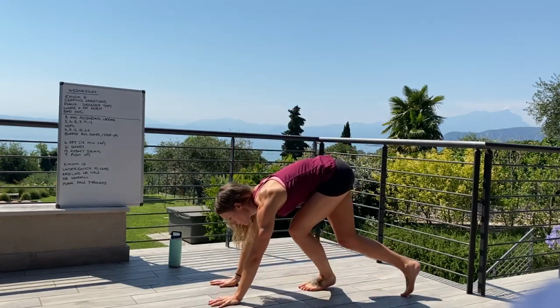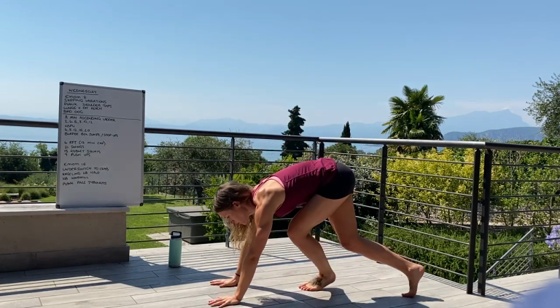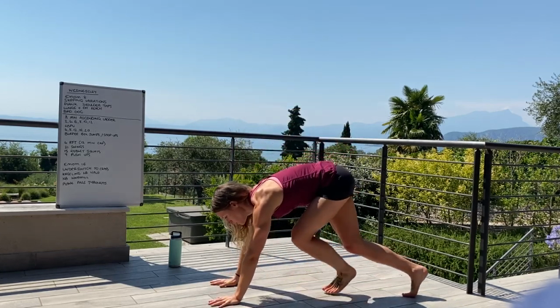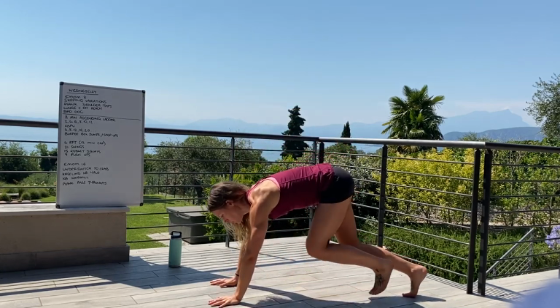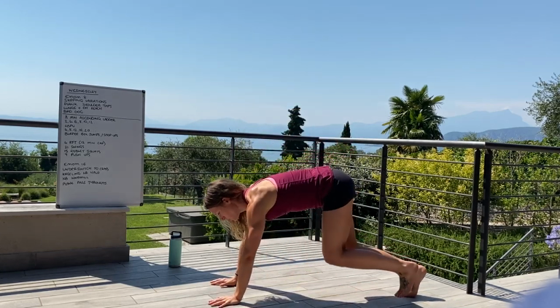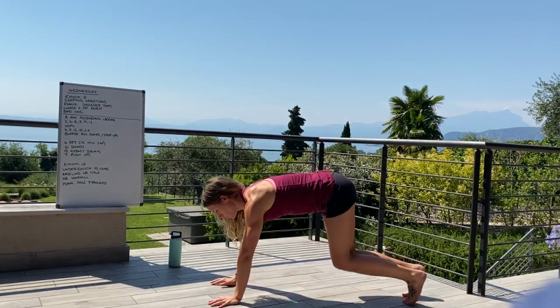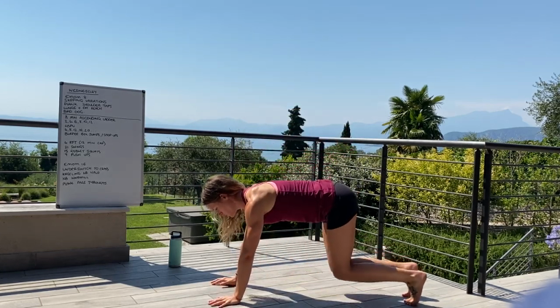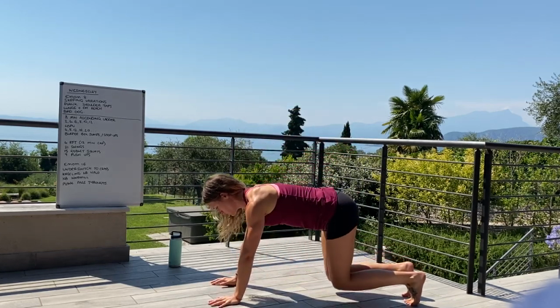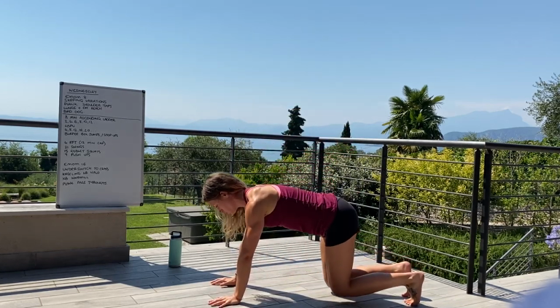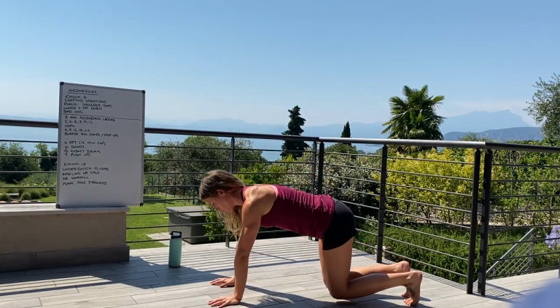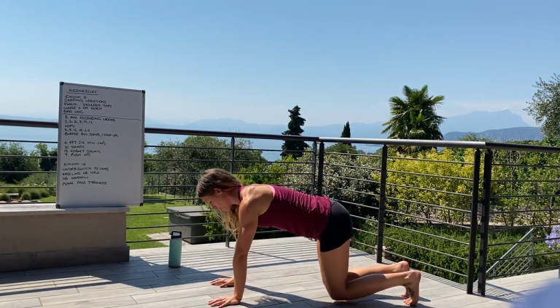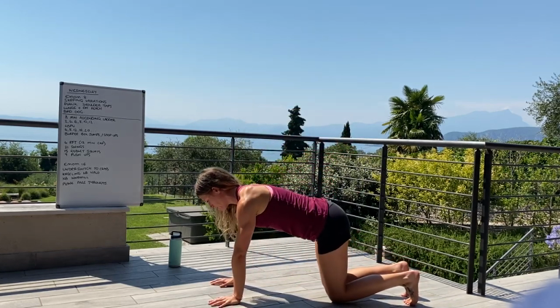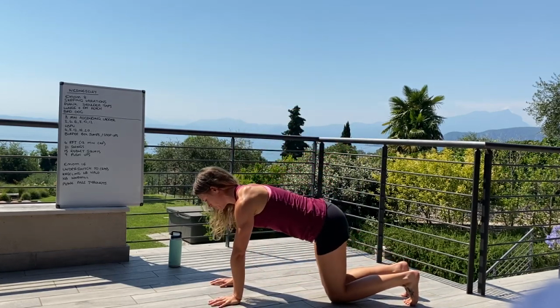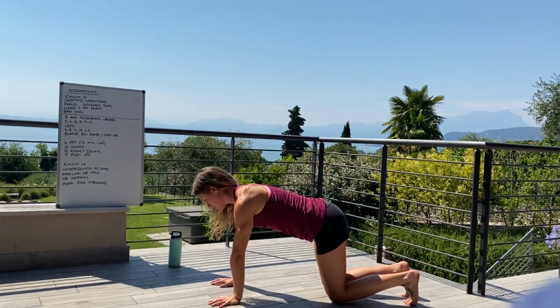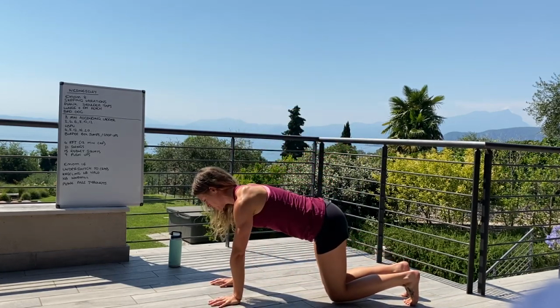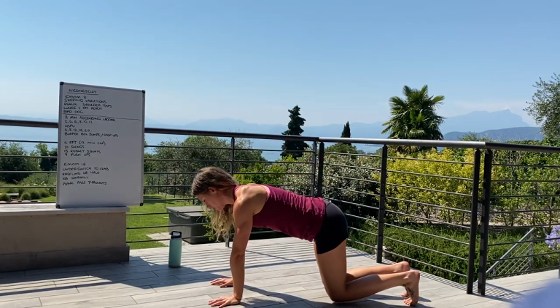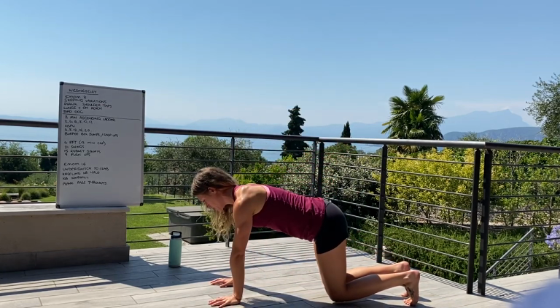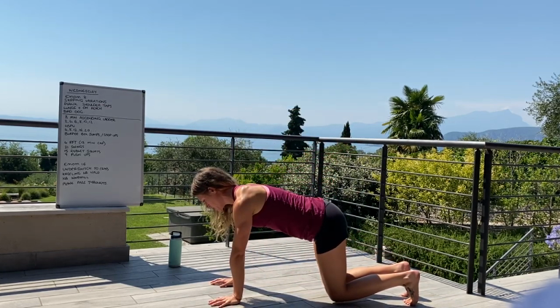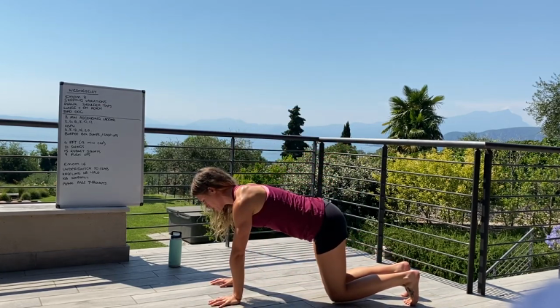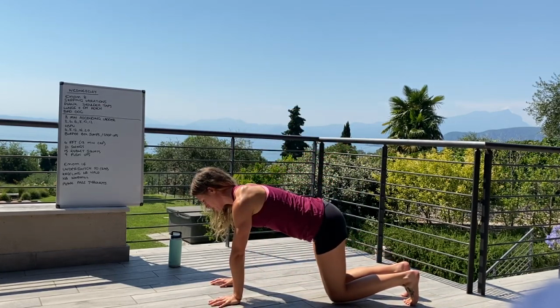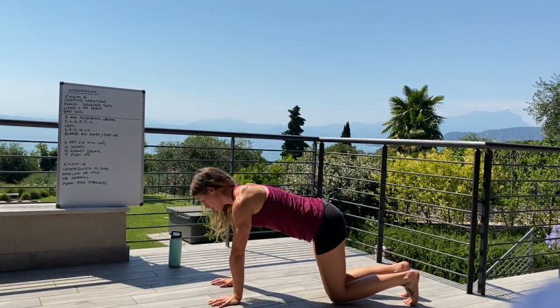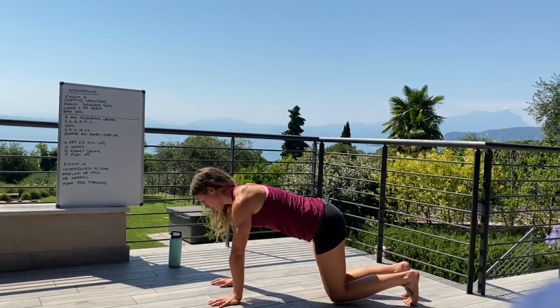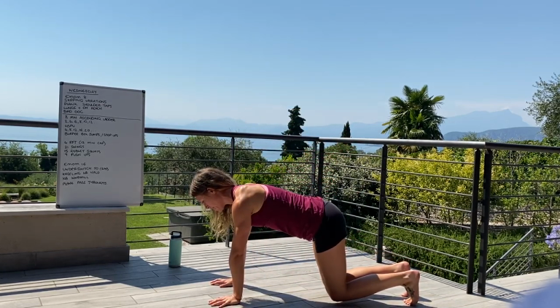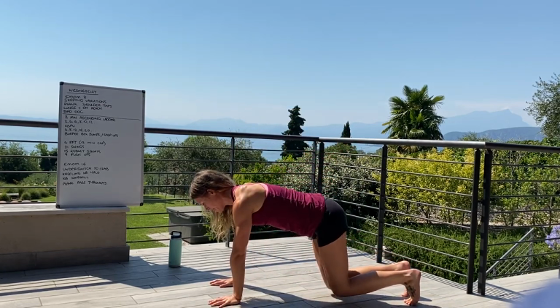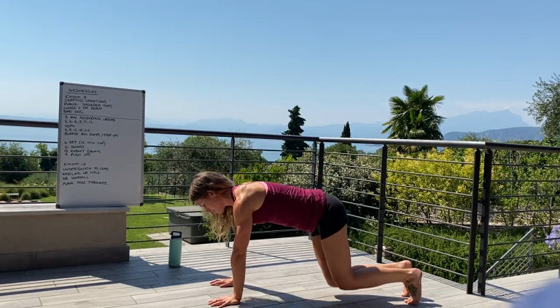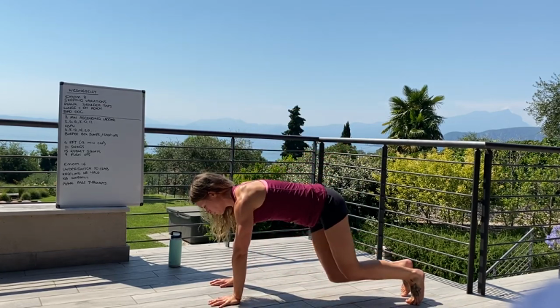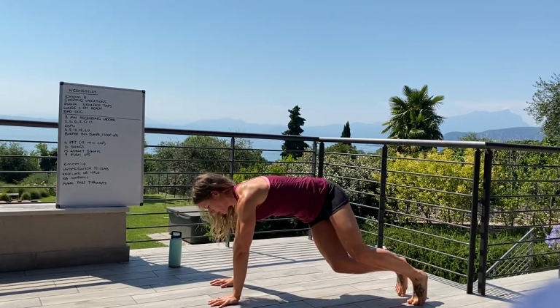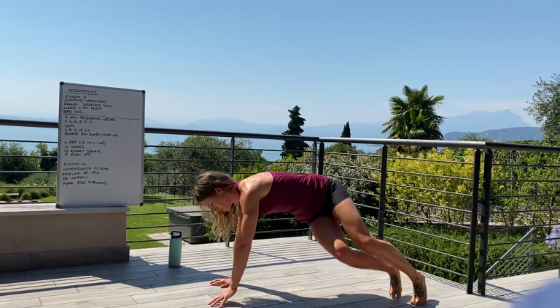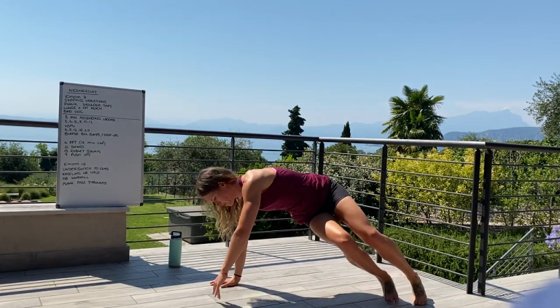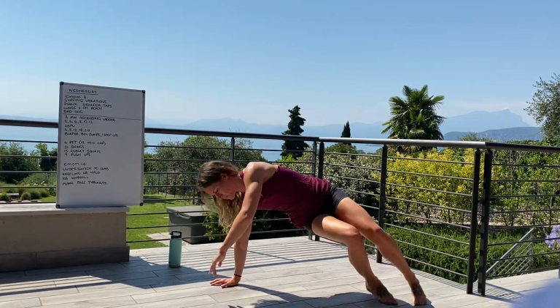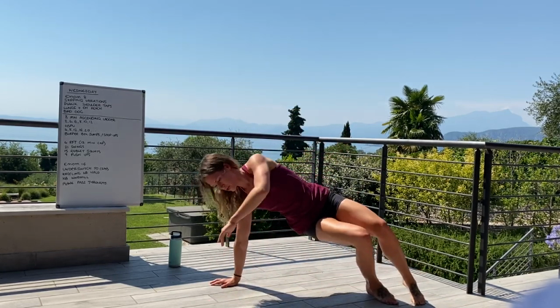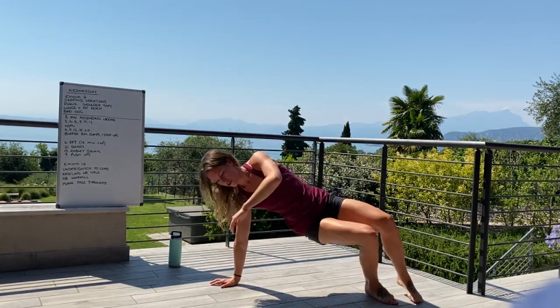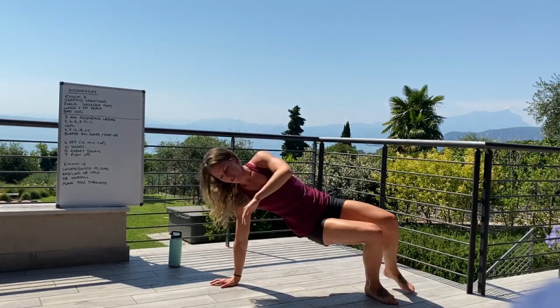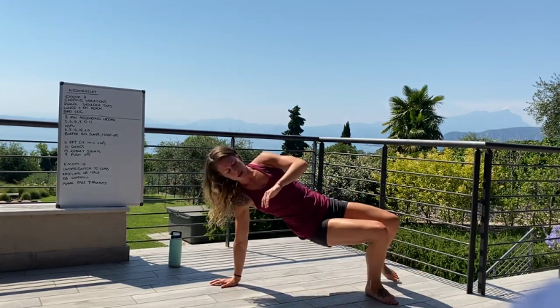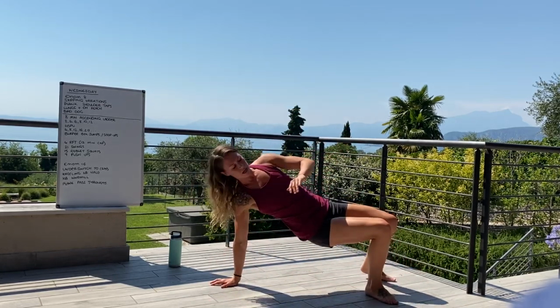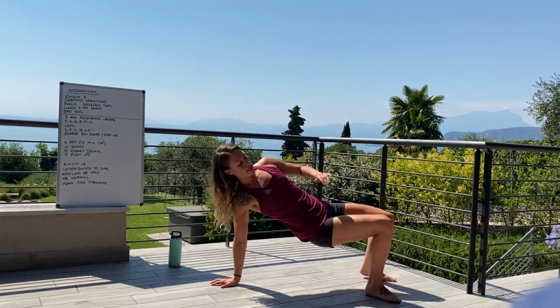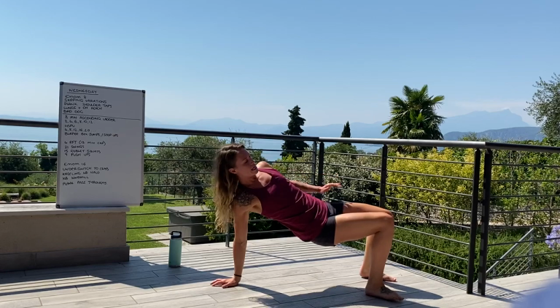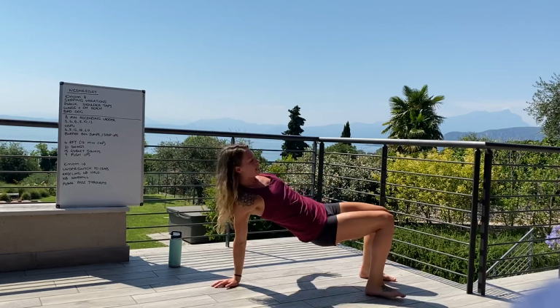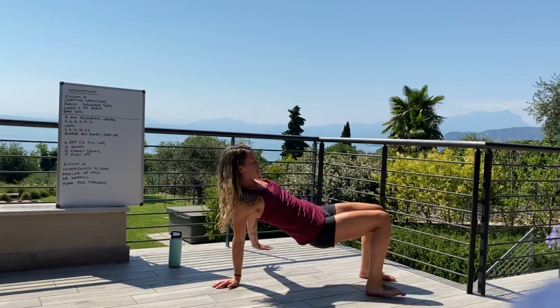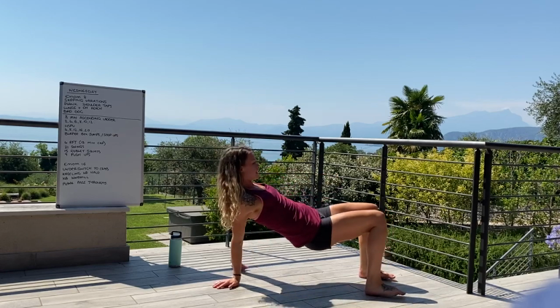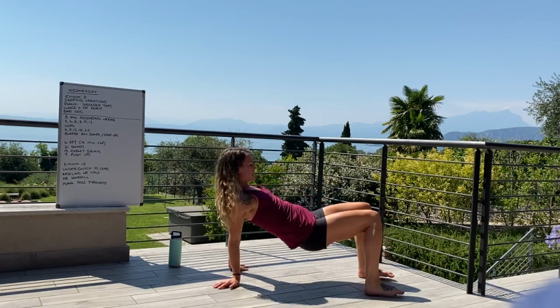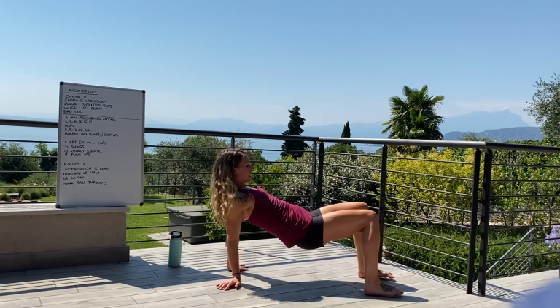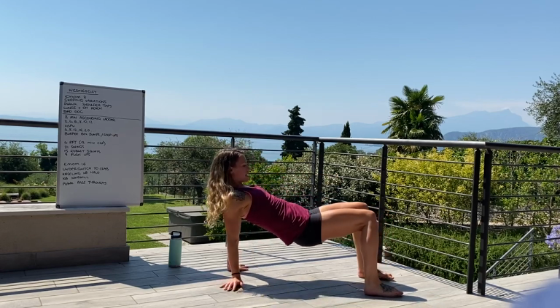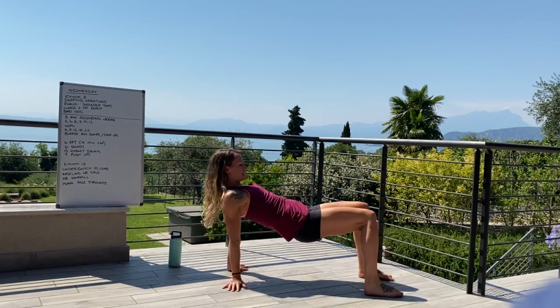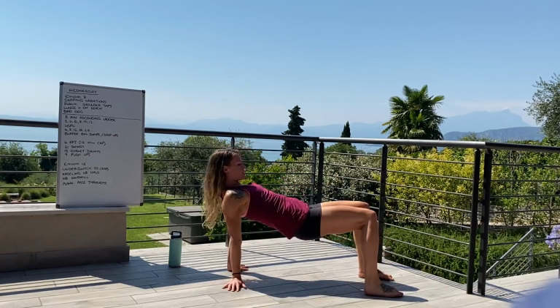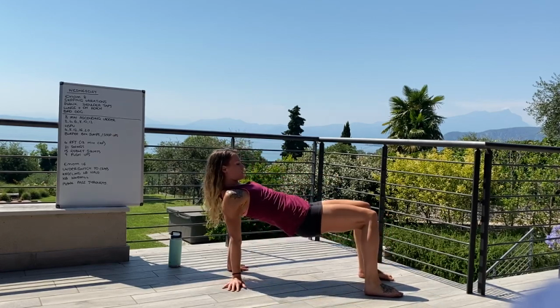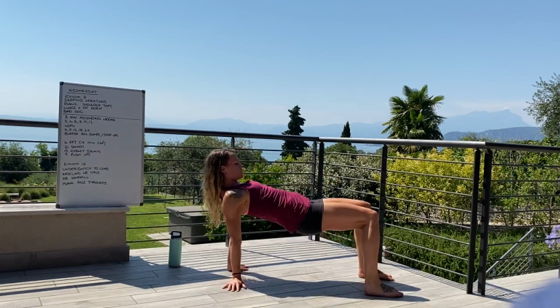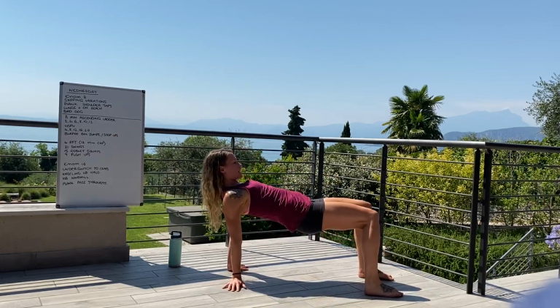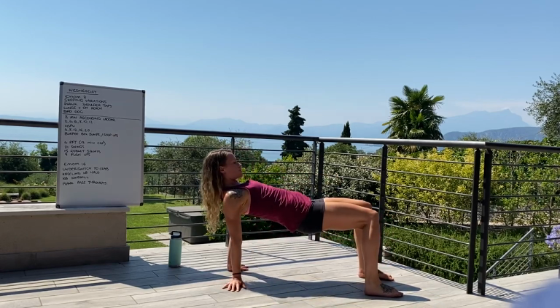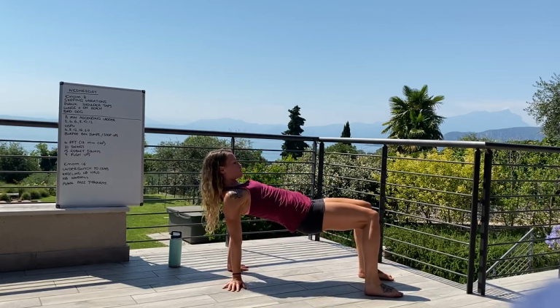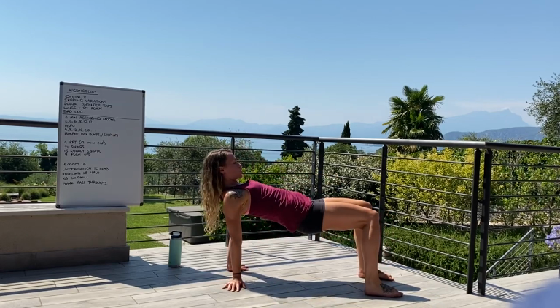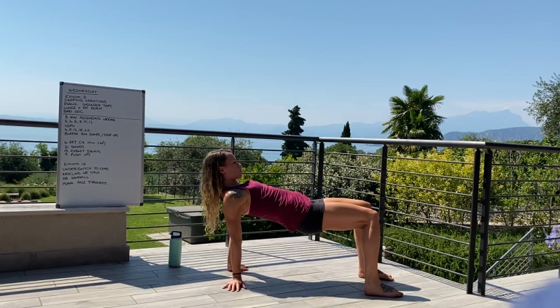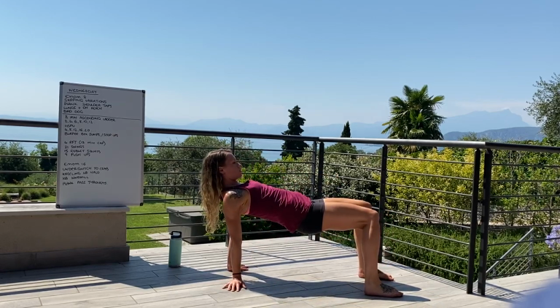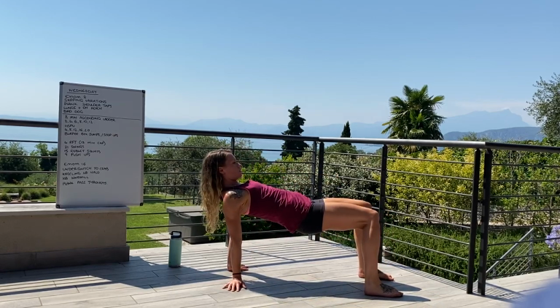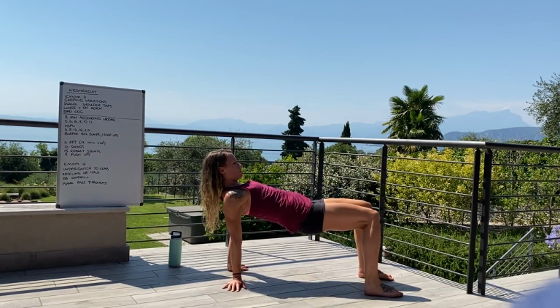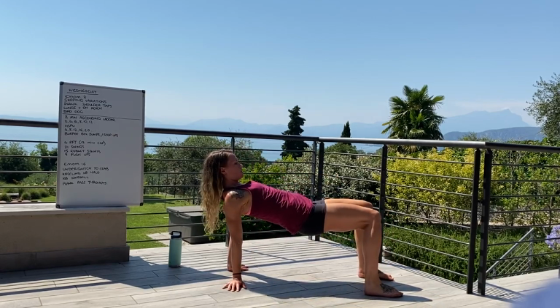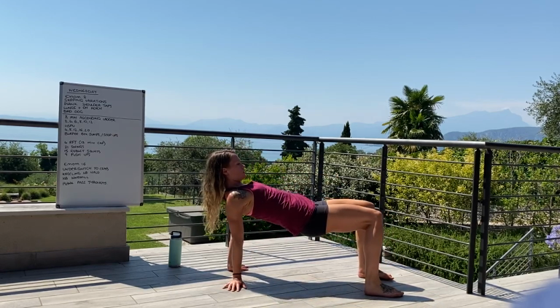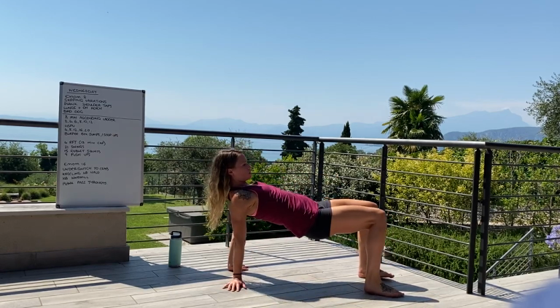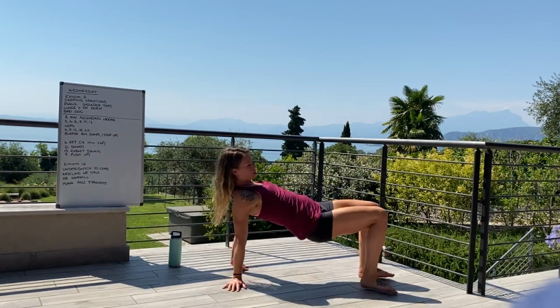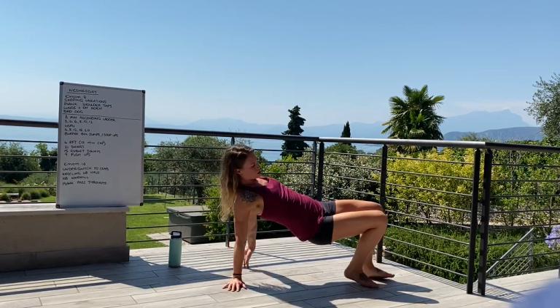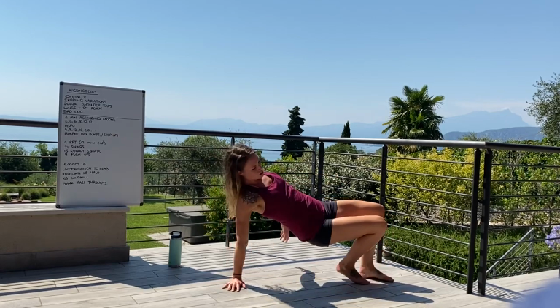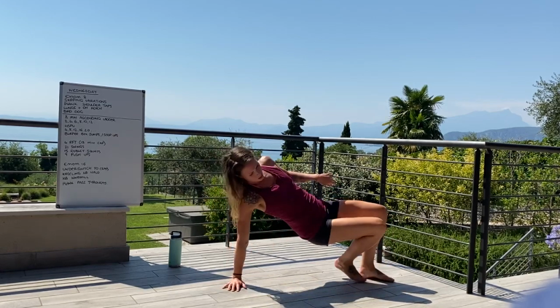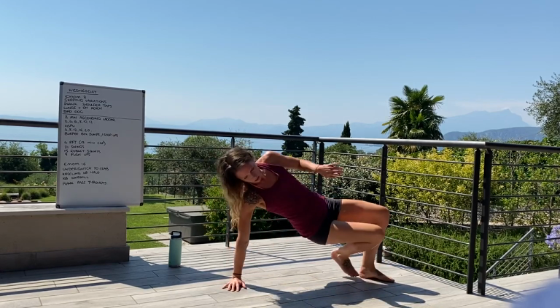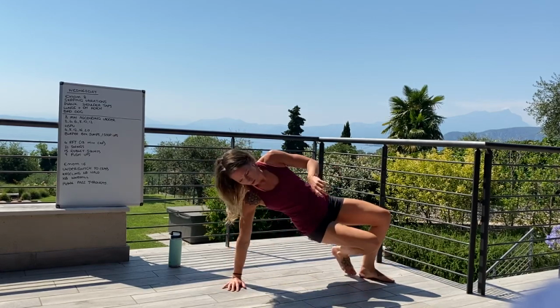That's your 4 rounds for time — 12-minute time cap on that one. And then finally, the 16-minute EMOM: under-switch to crab.